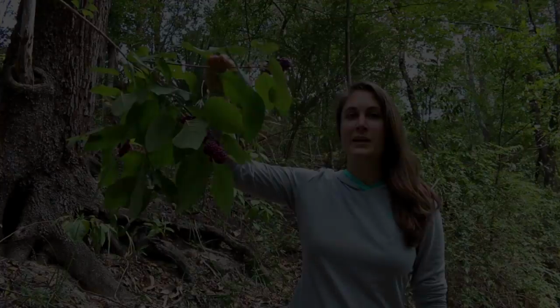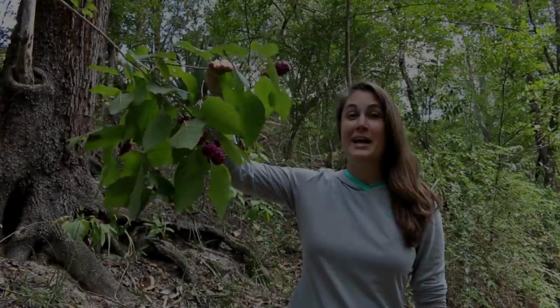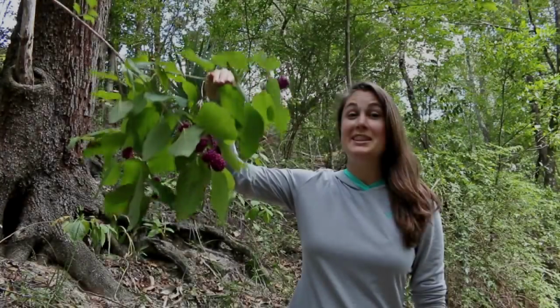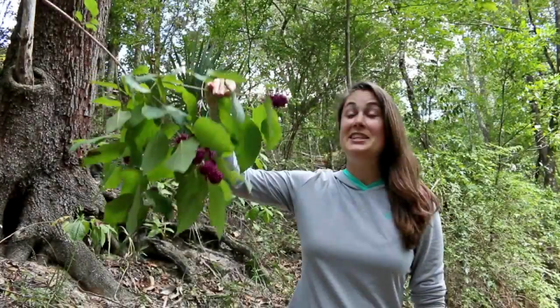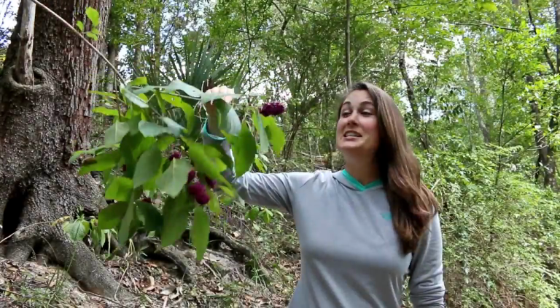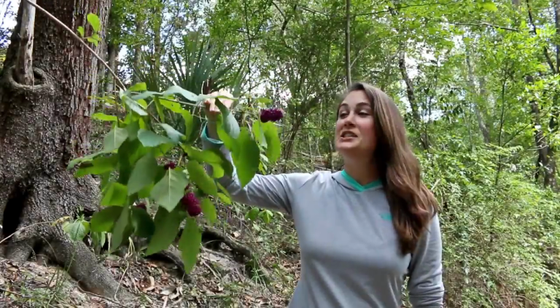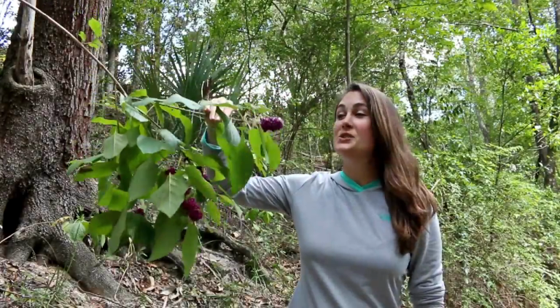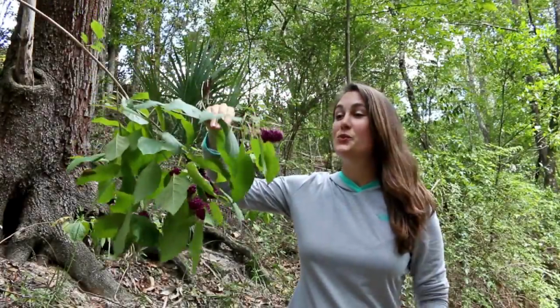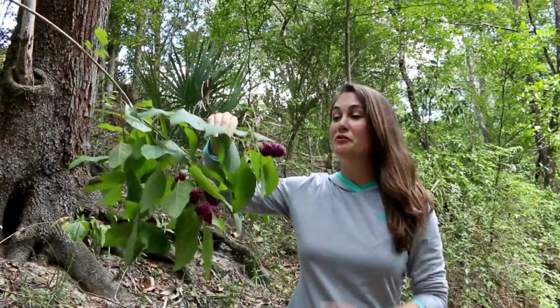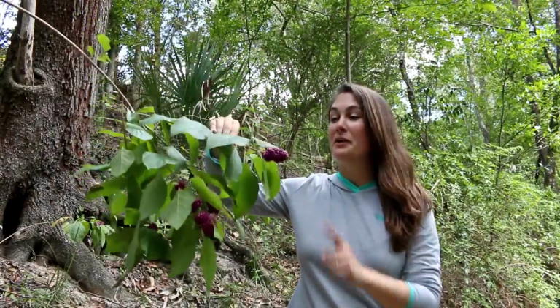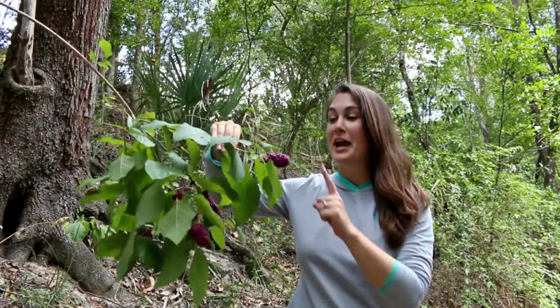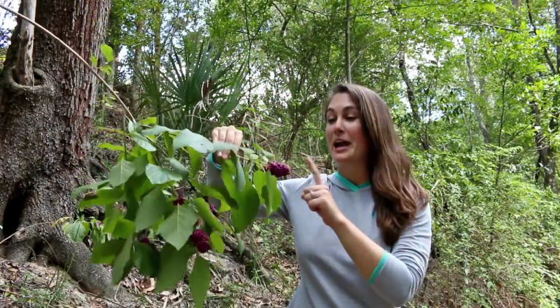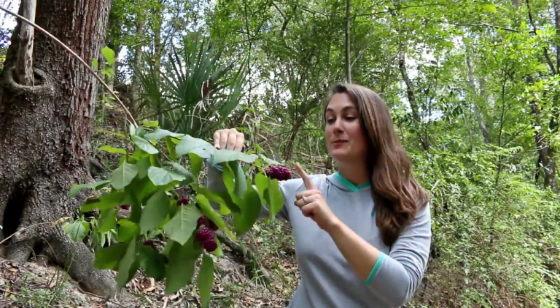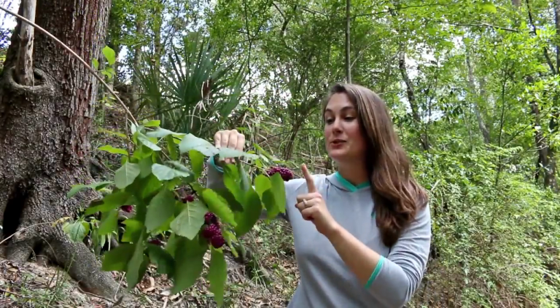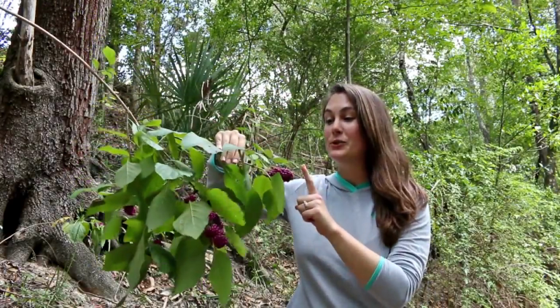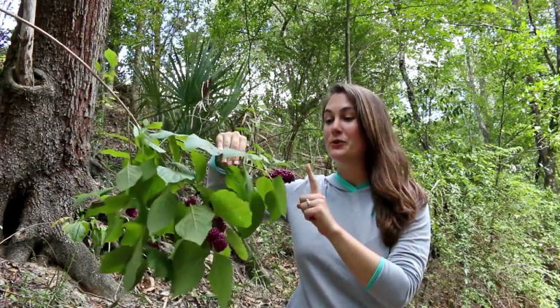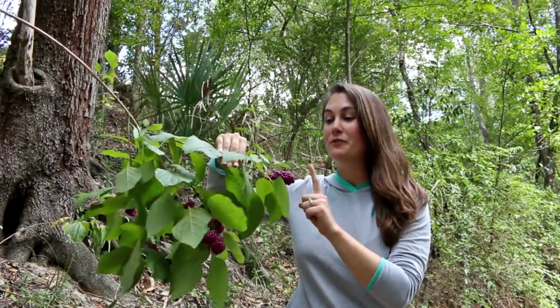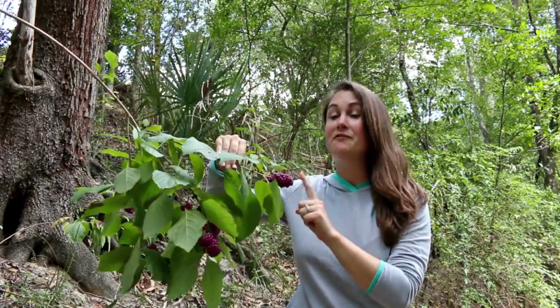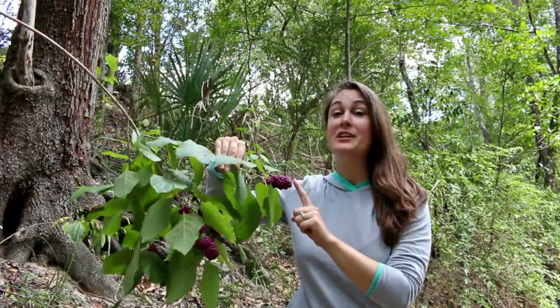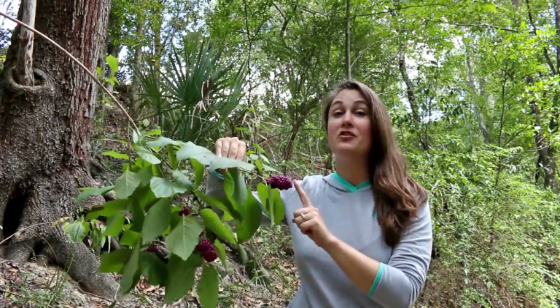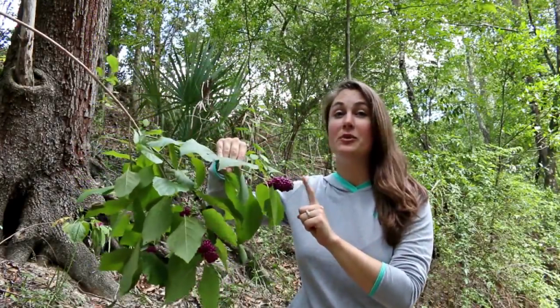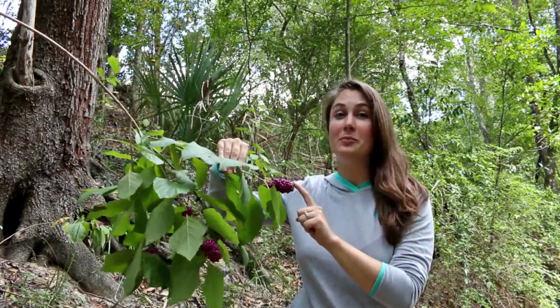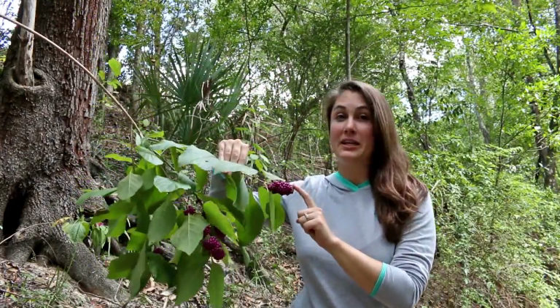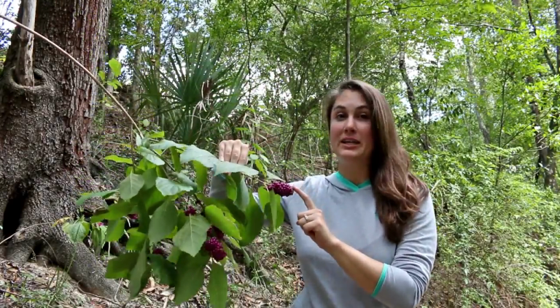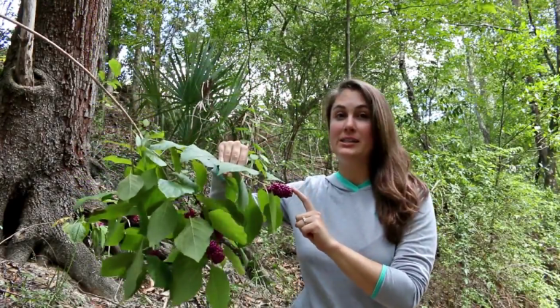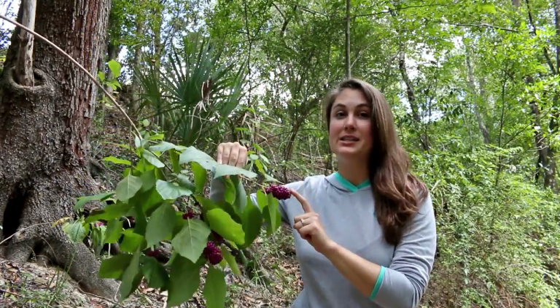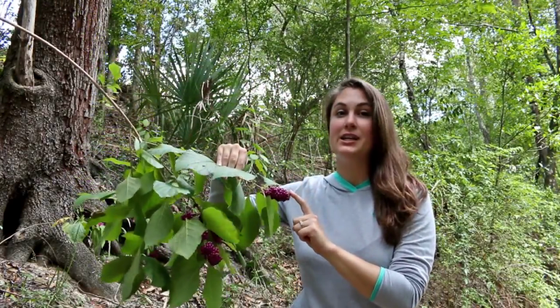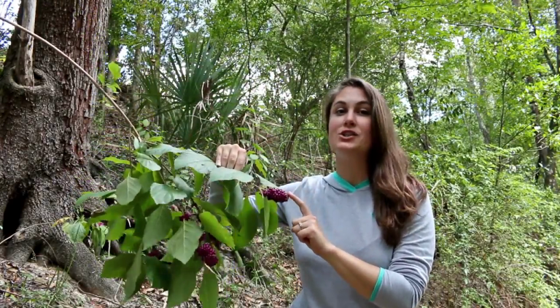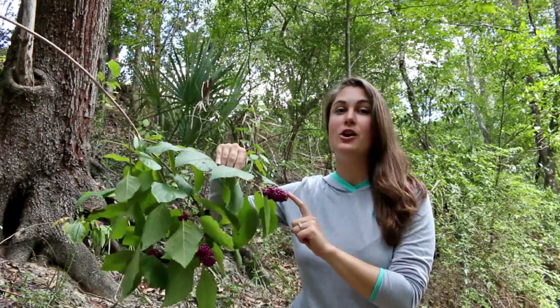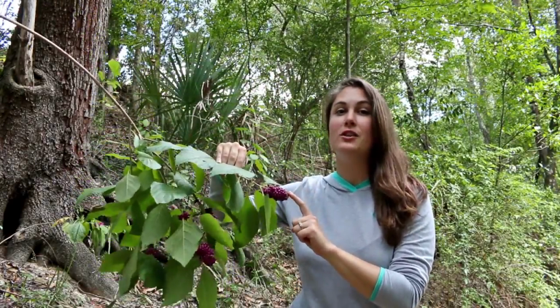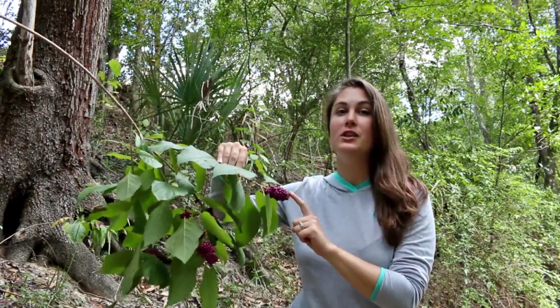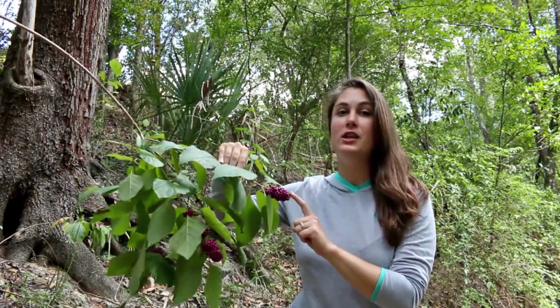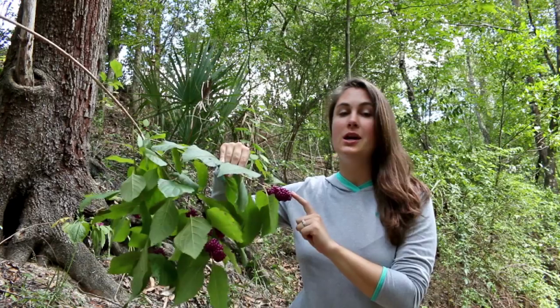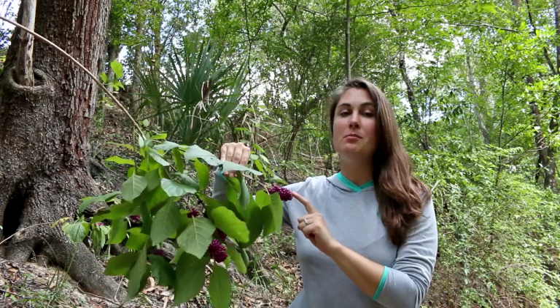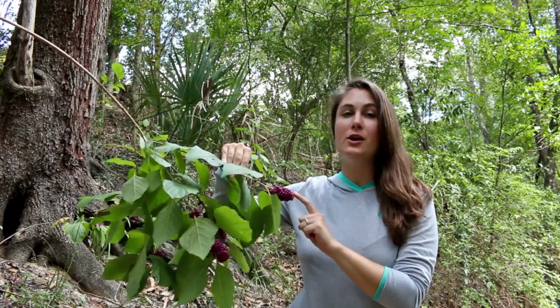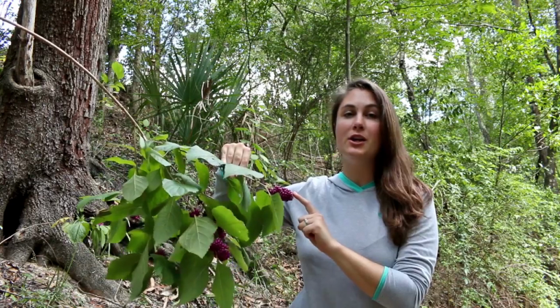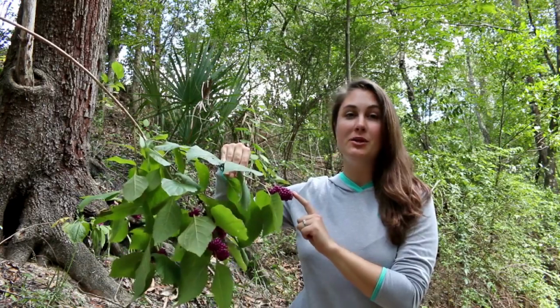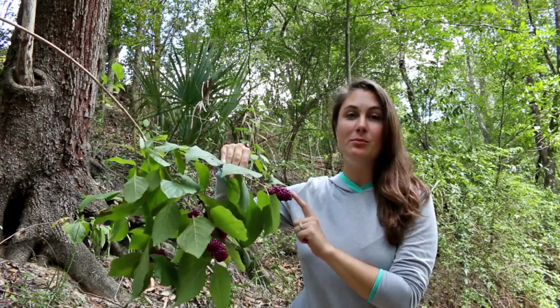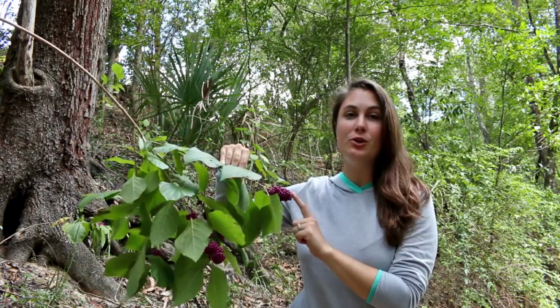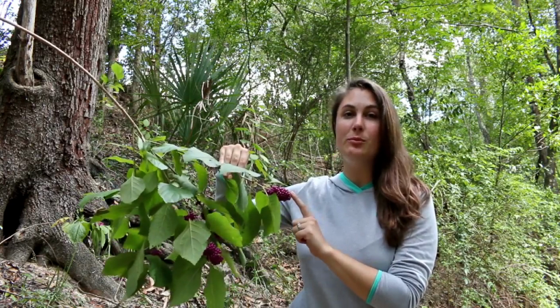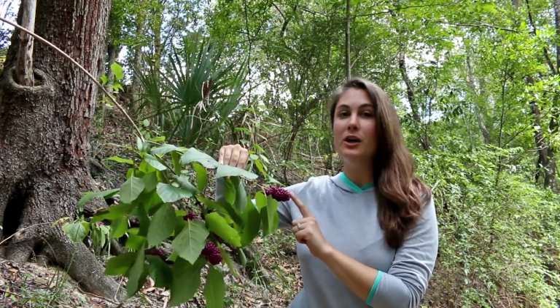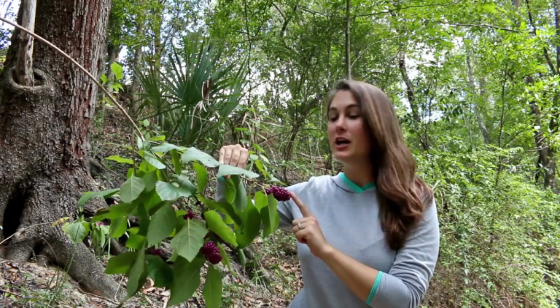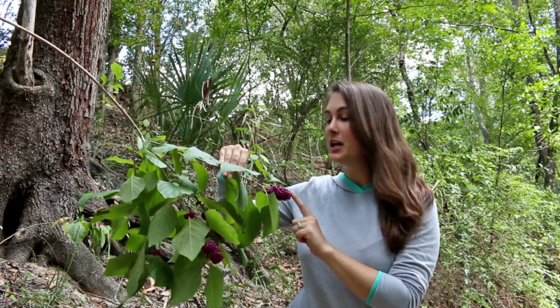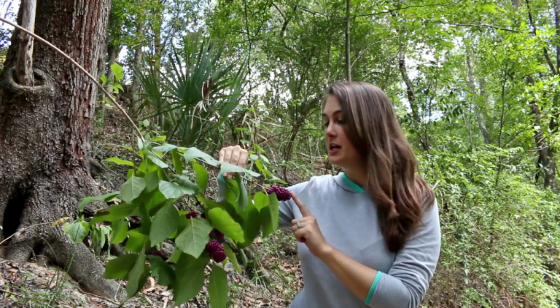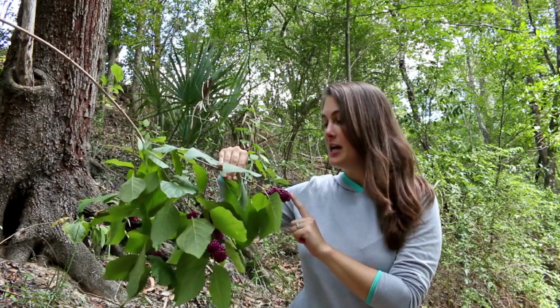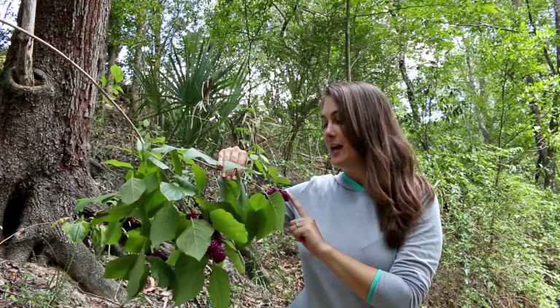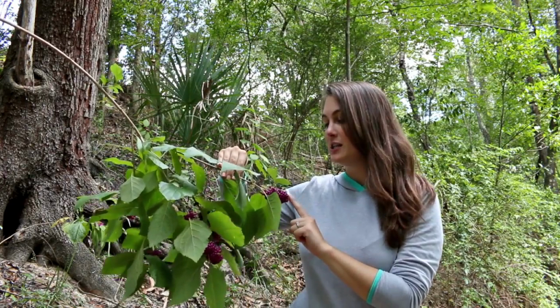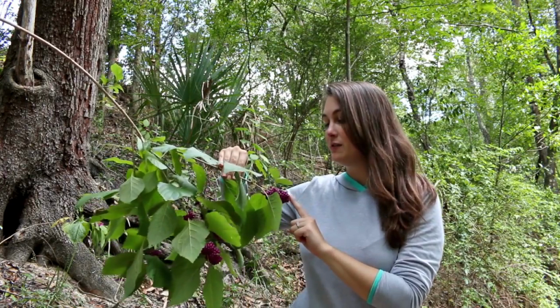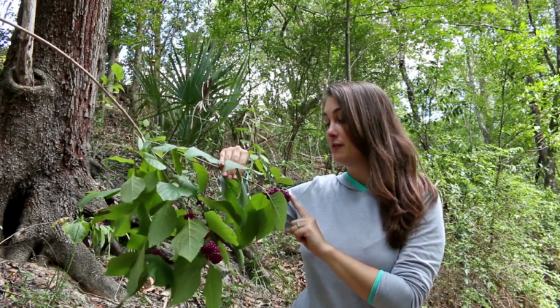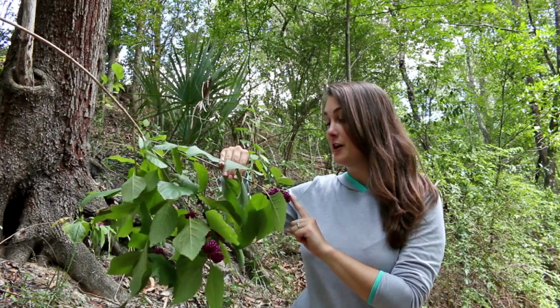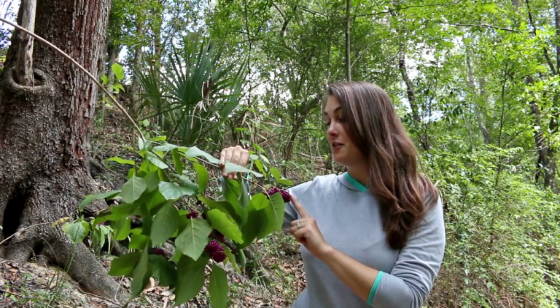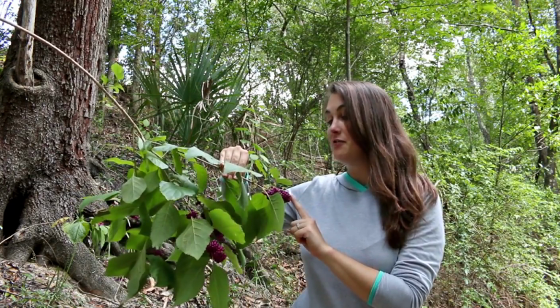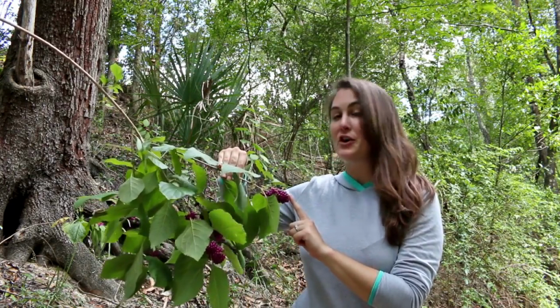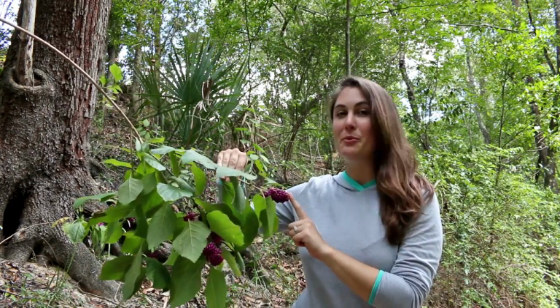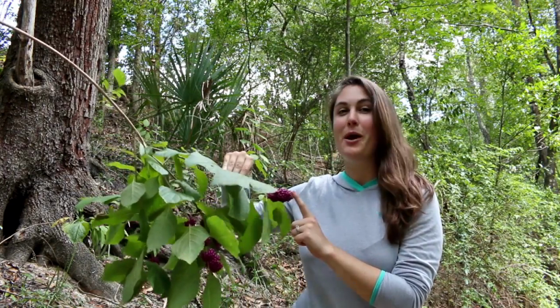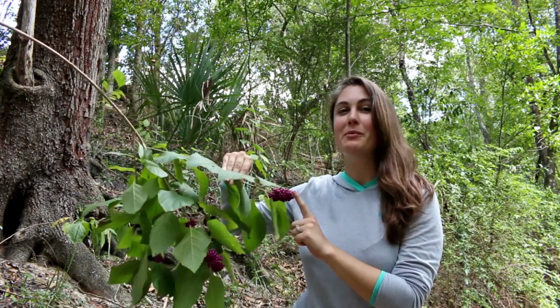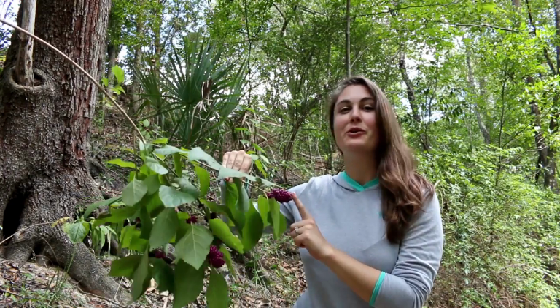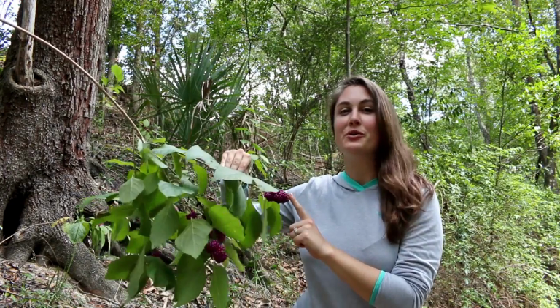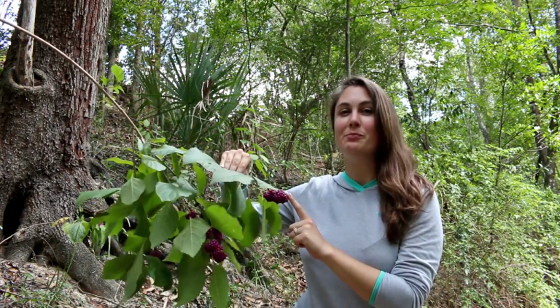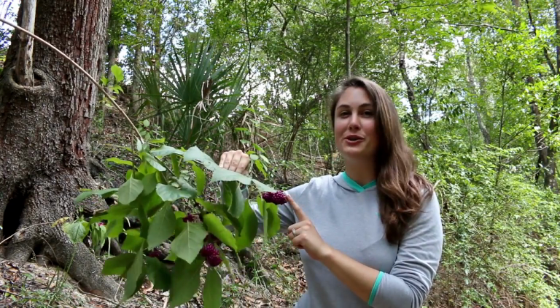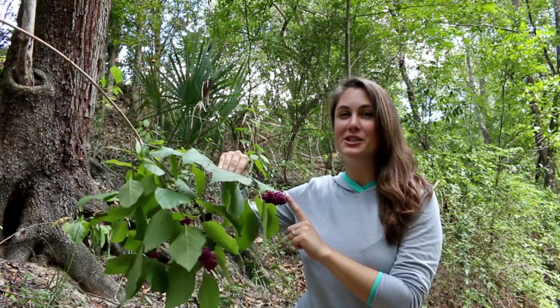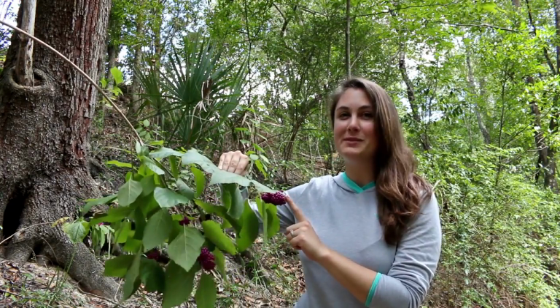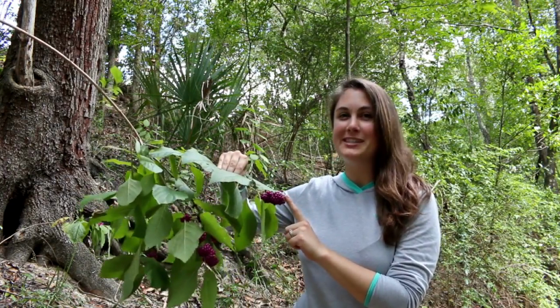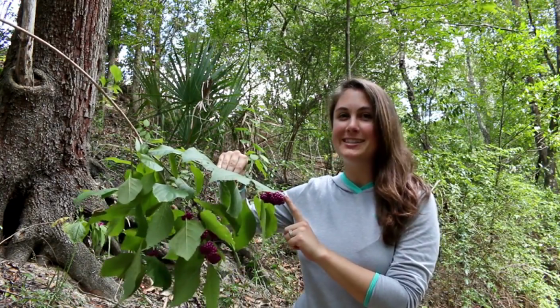This is one of my absolute favorite plants. It's called the American Beautyberry and it's very, very popular with bird species.